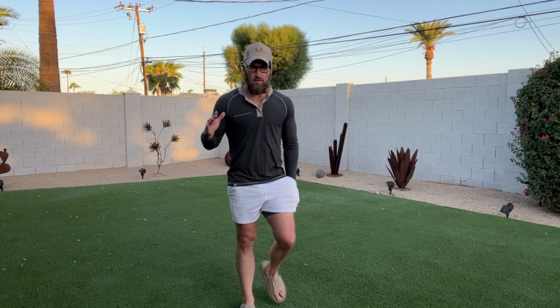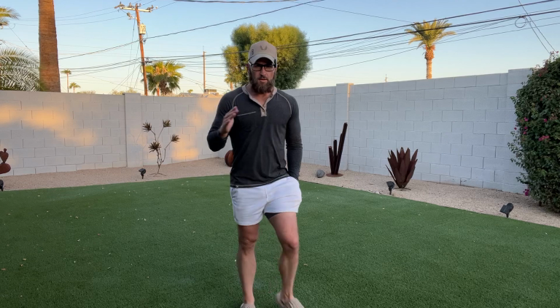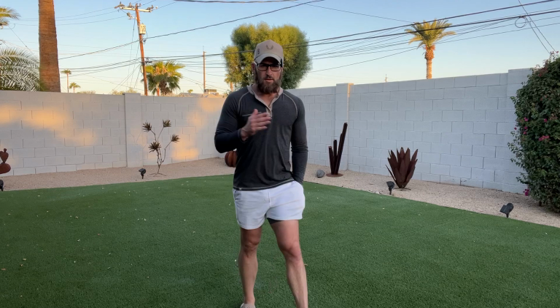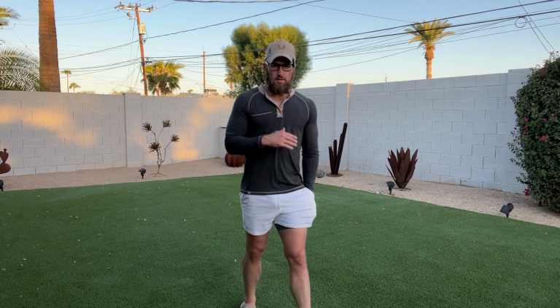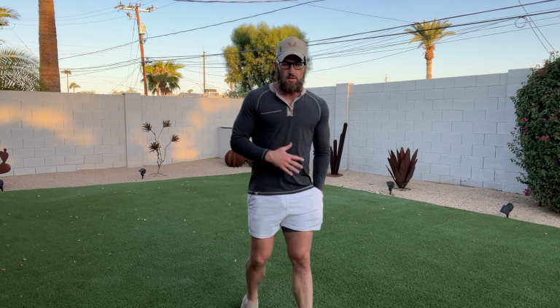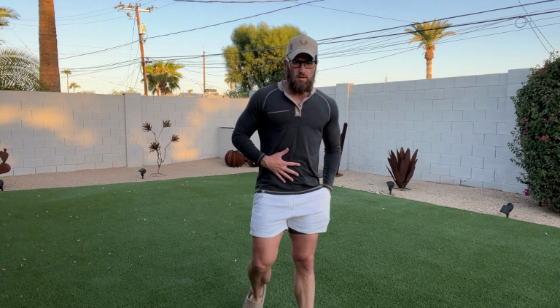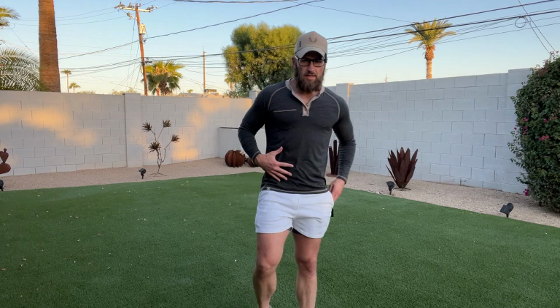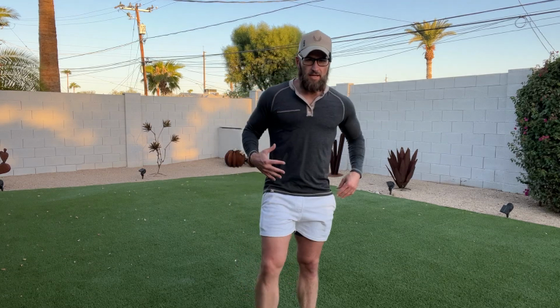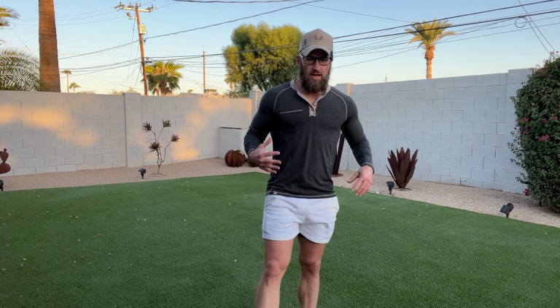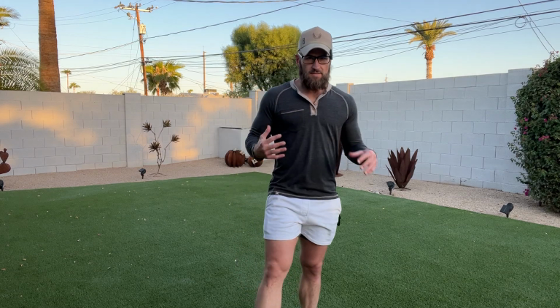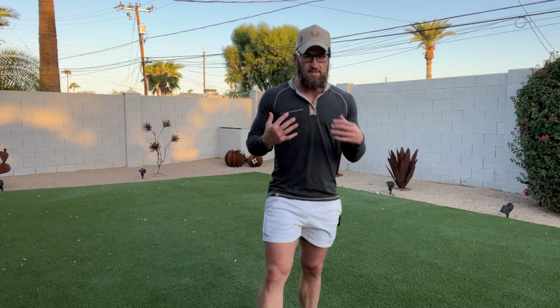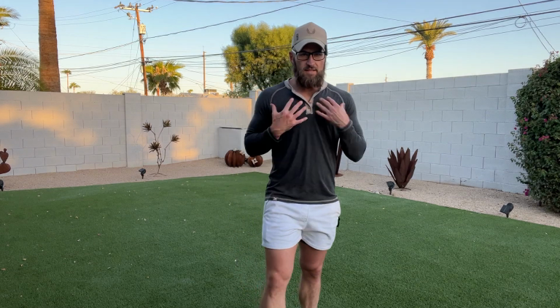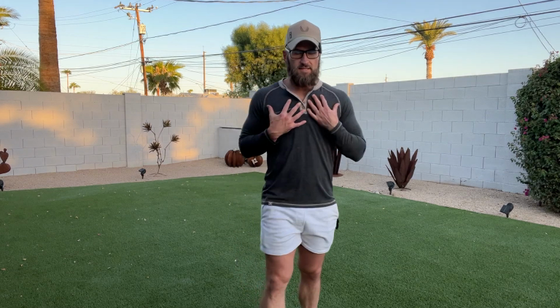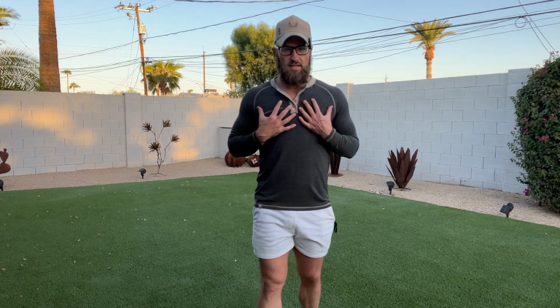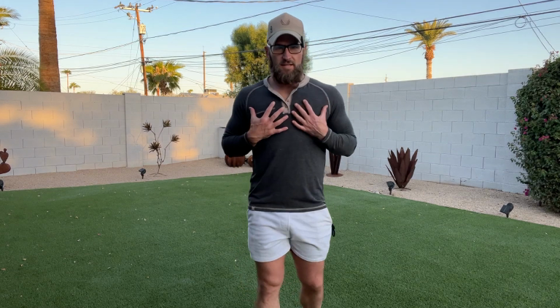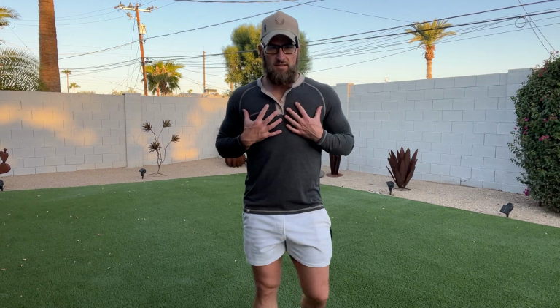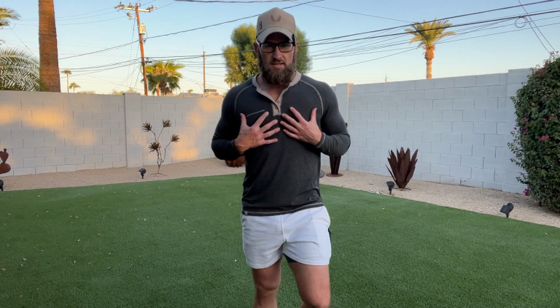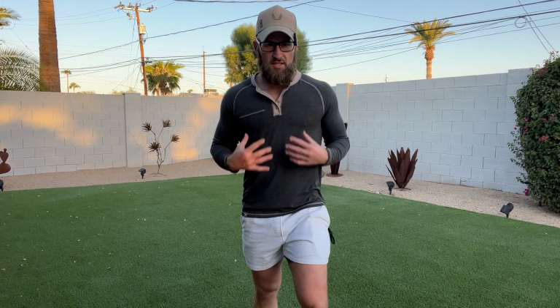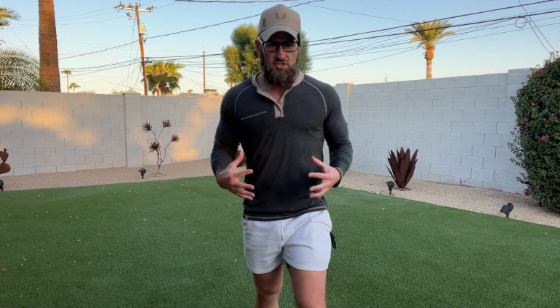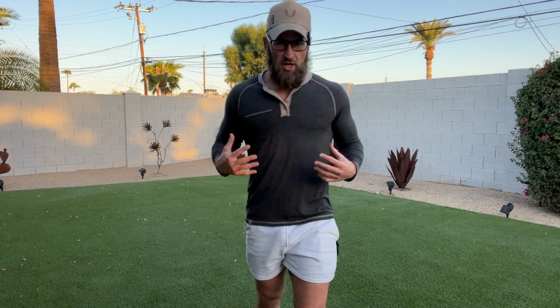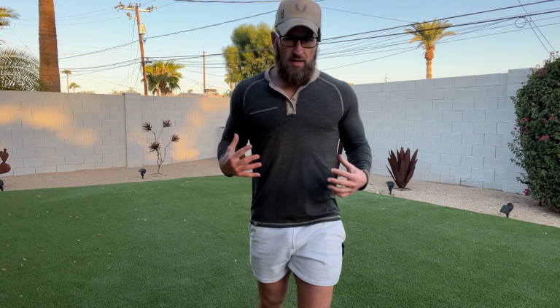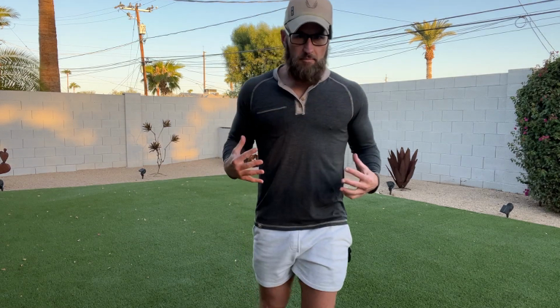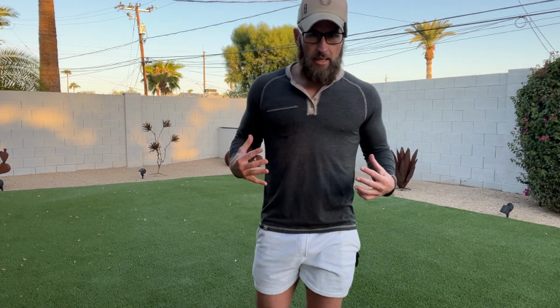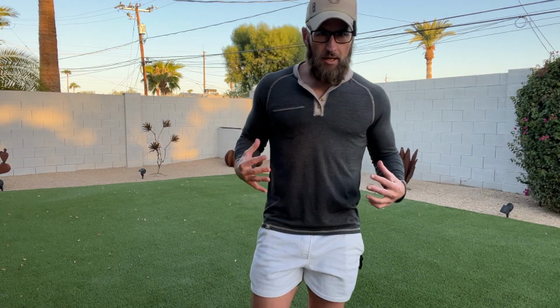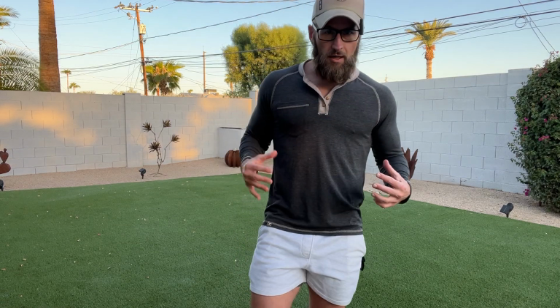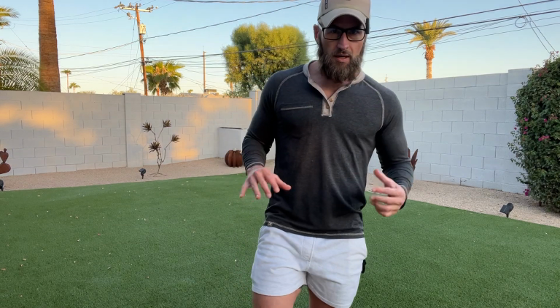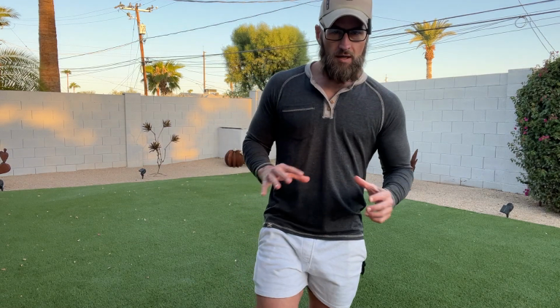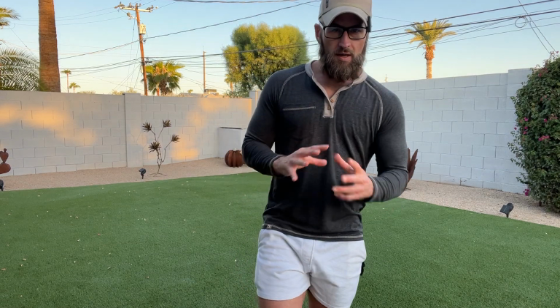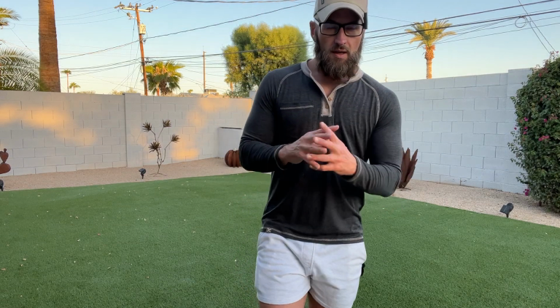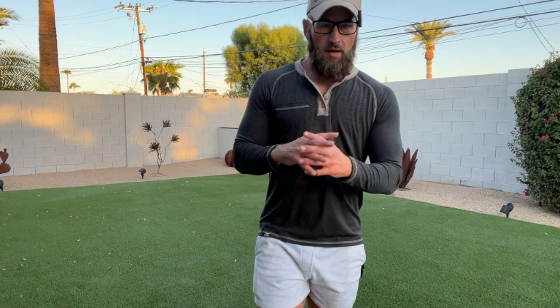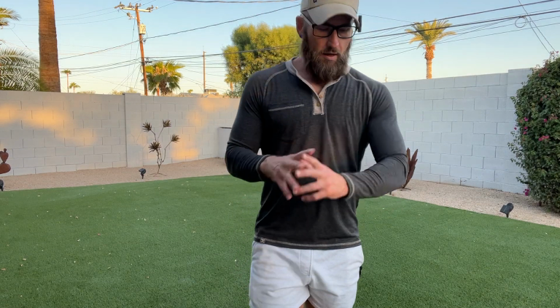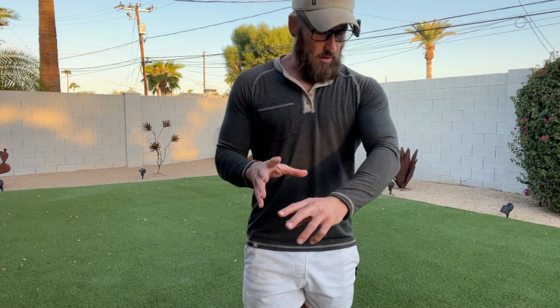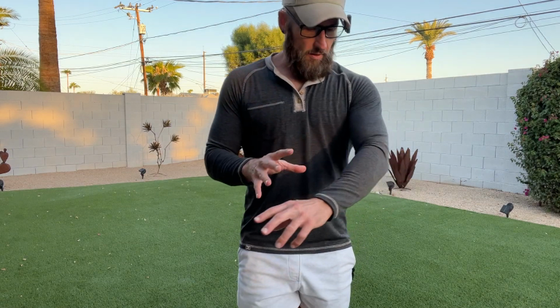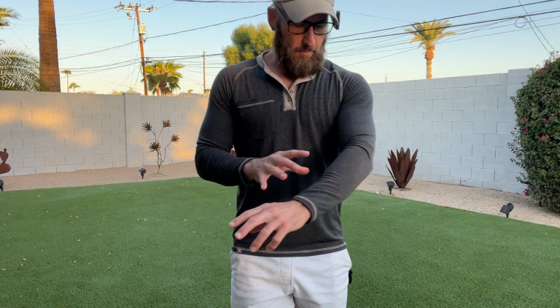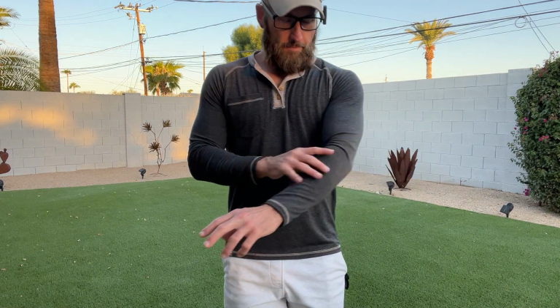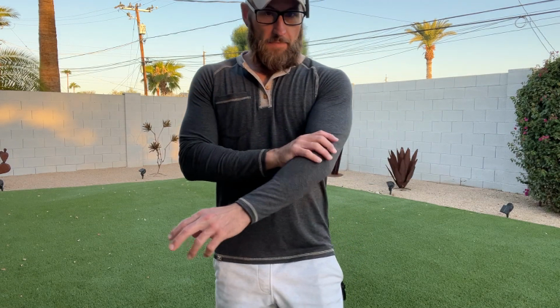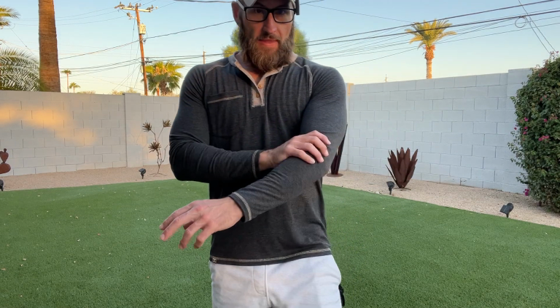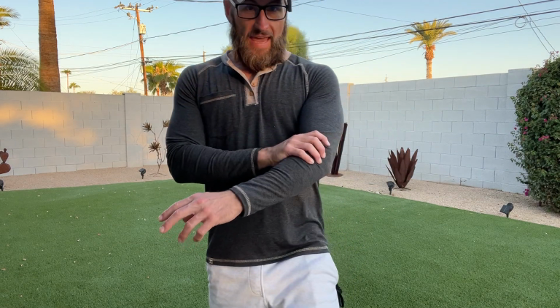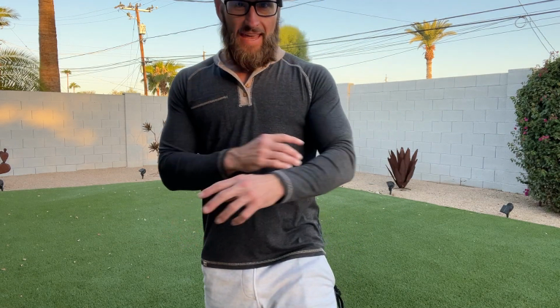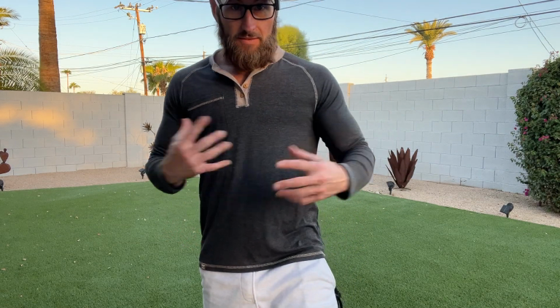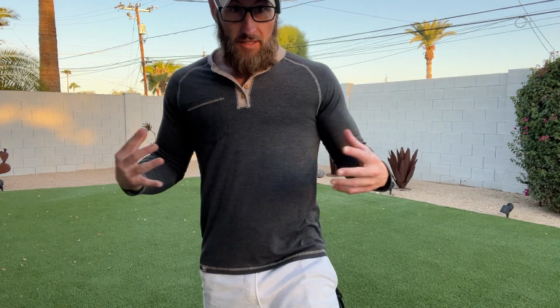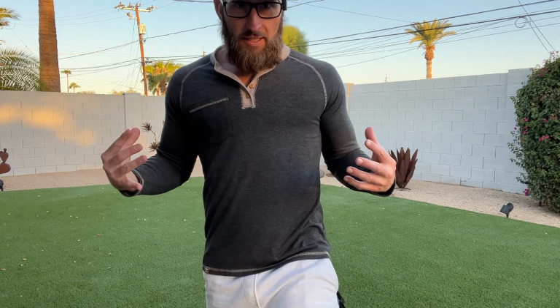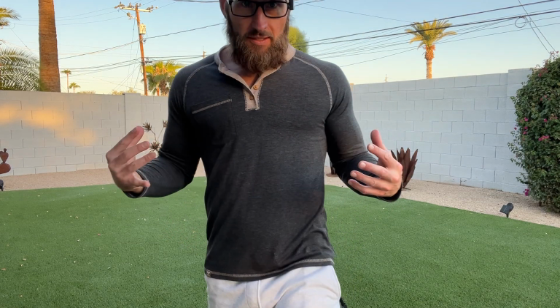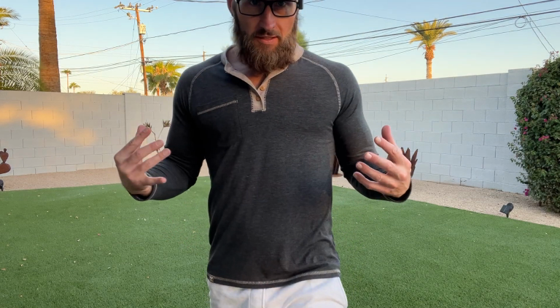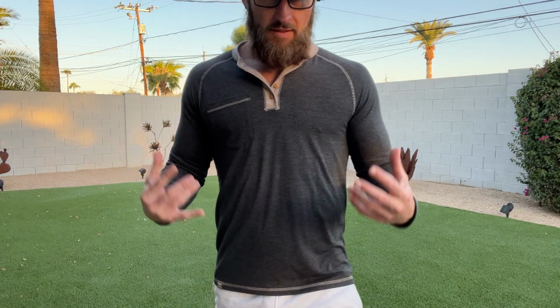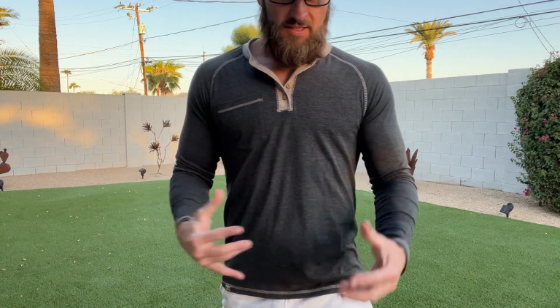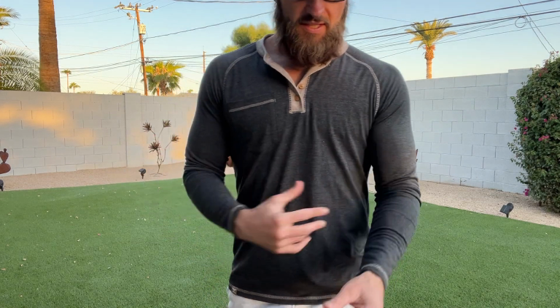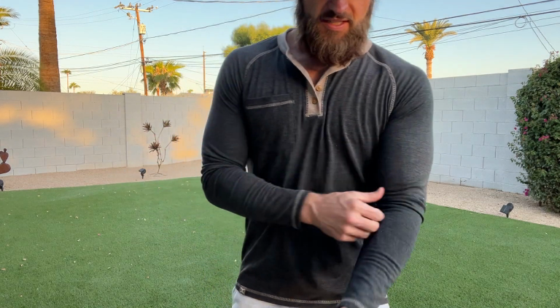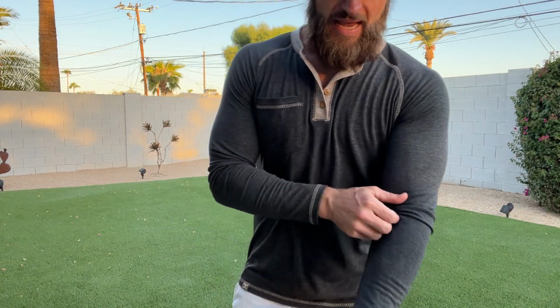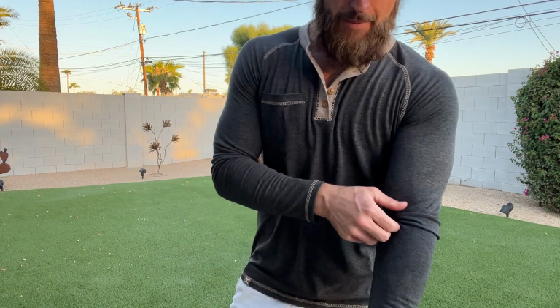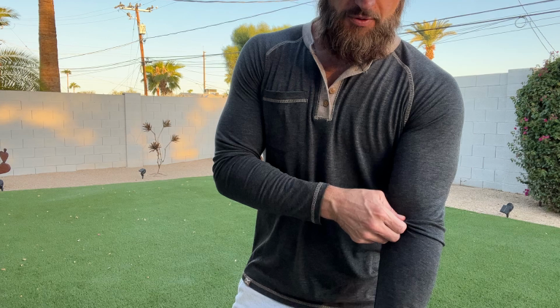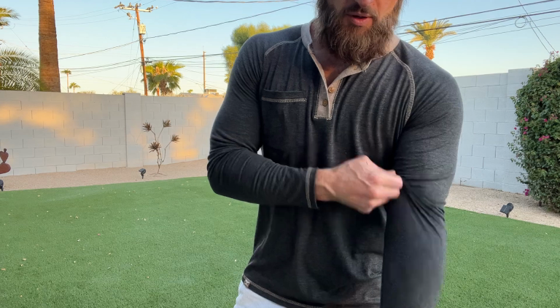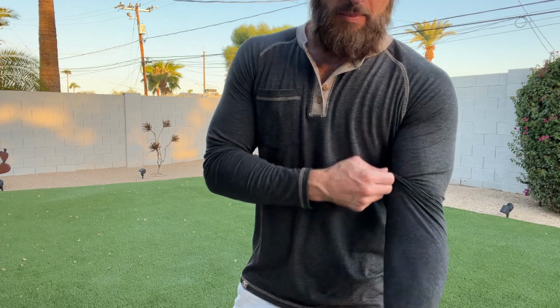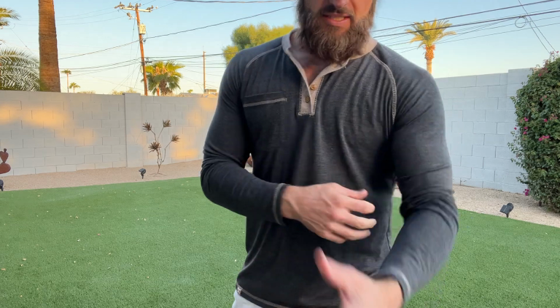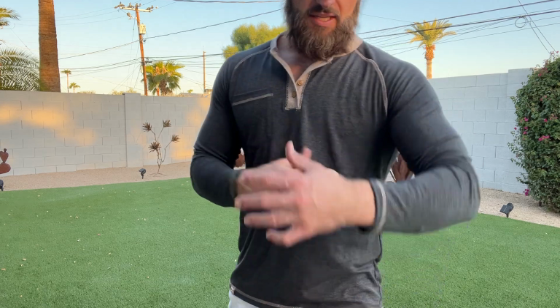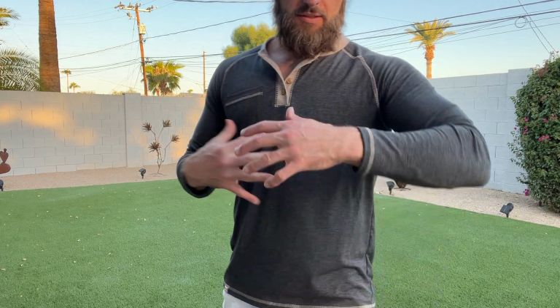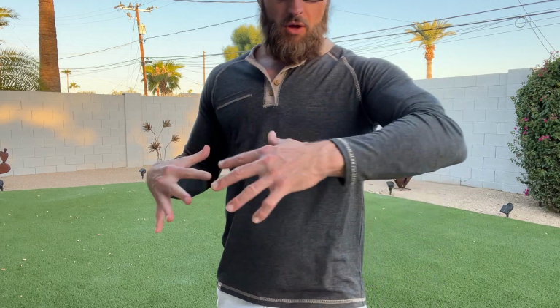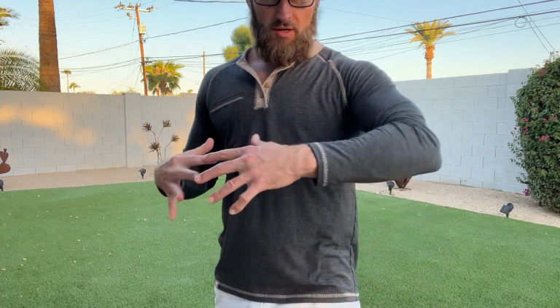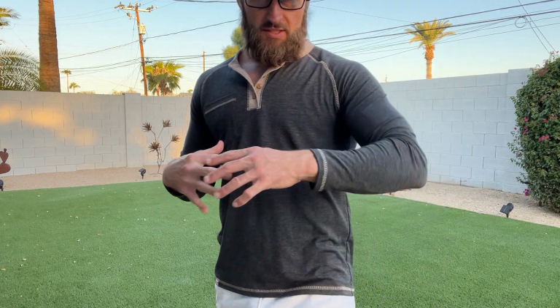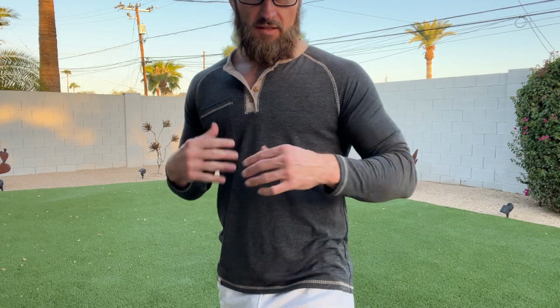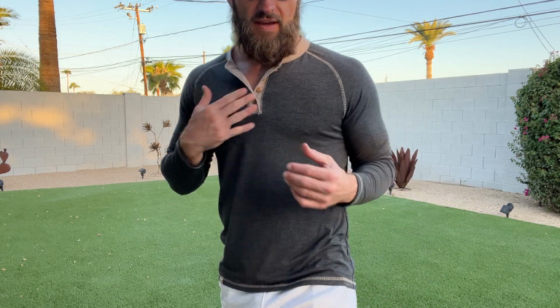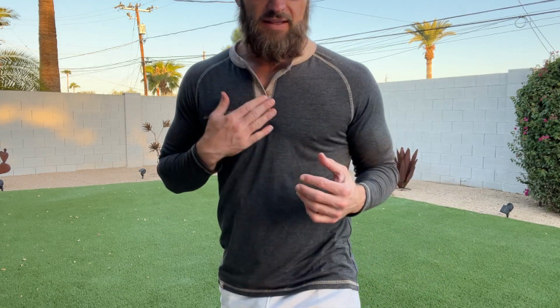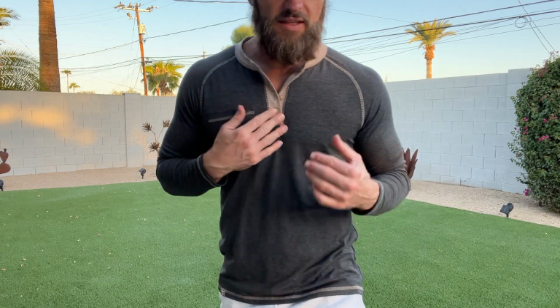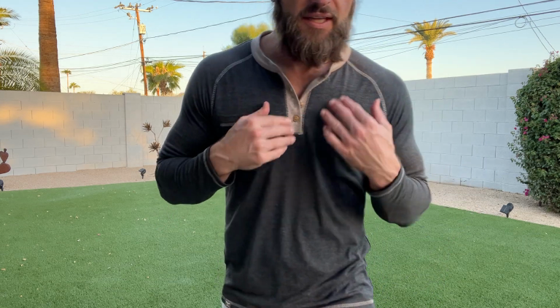All right guys, this is the Jaymear Henley. This thing is absolutely amazing — long-sleeve Henley.